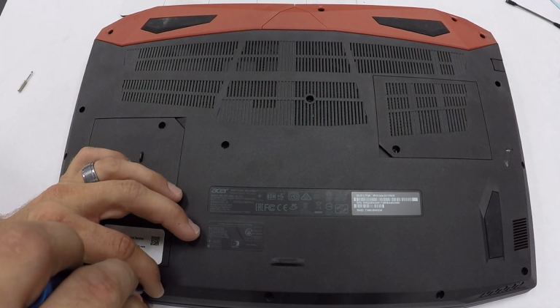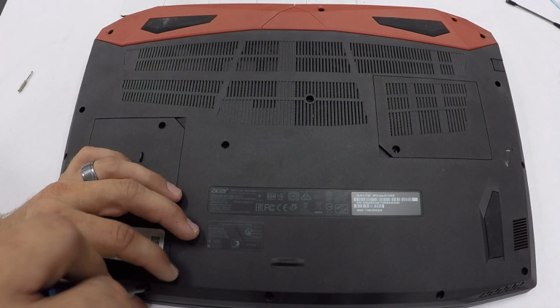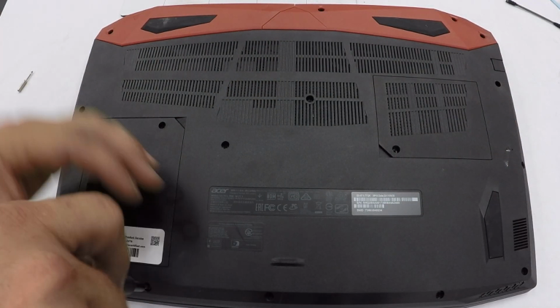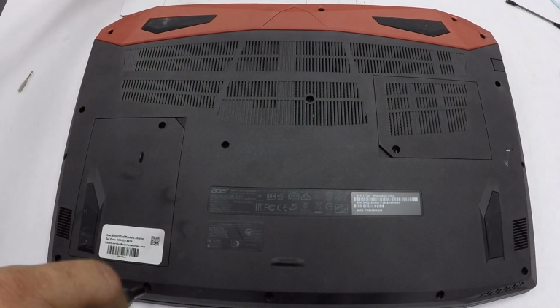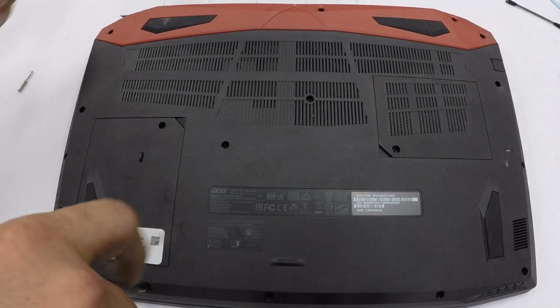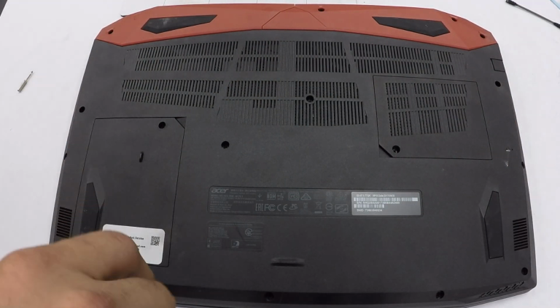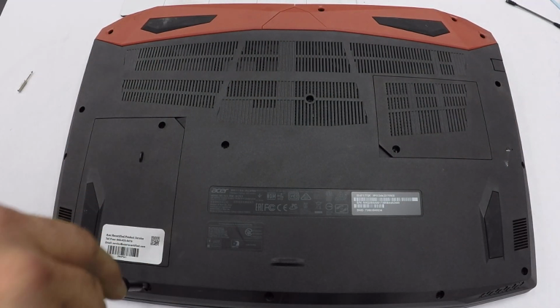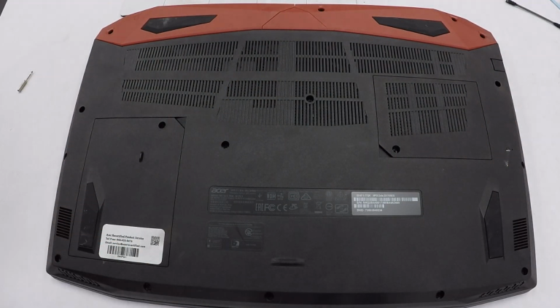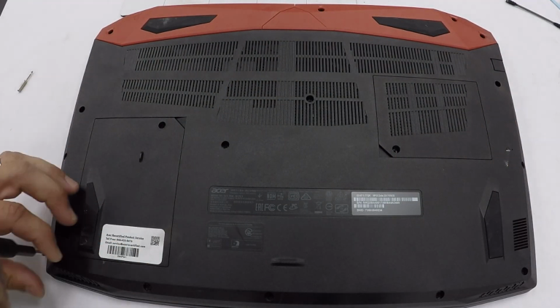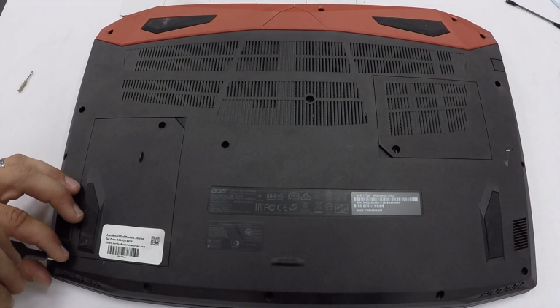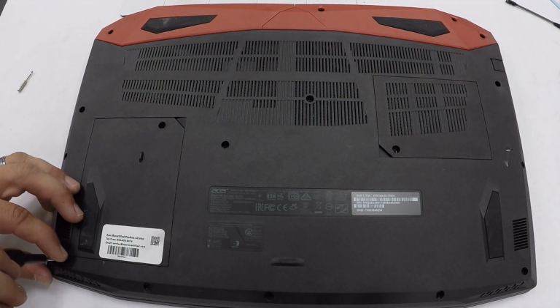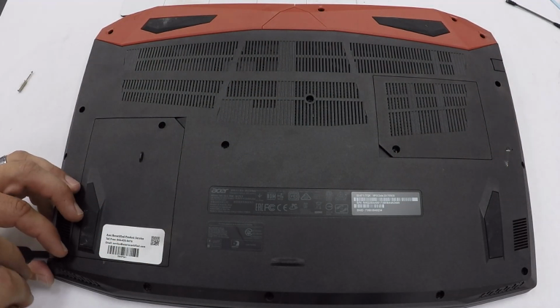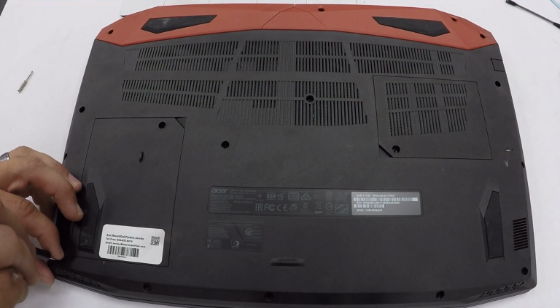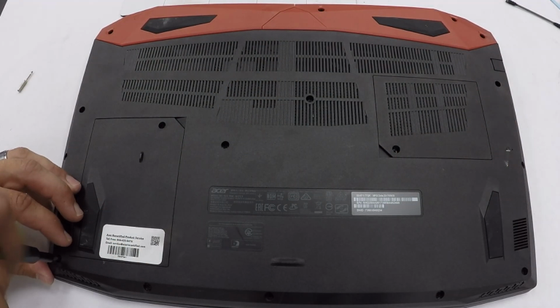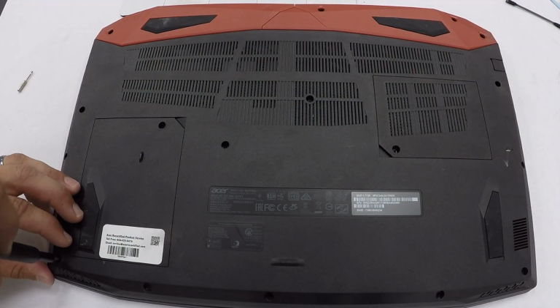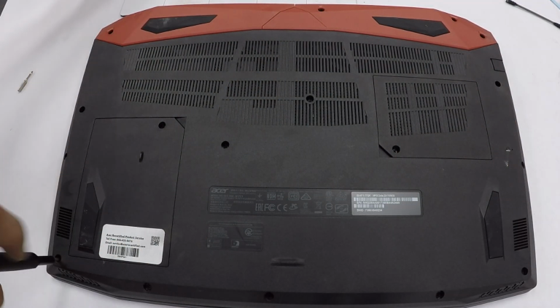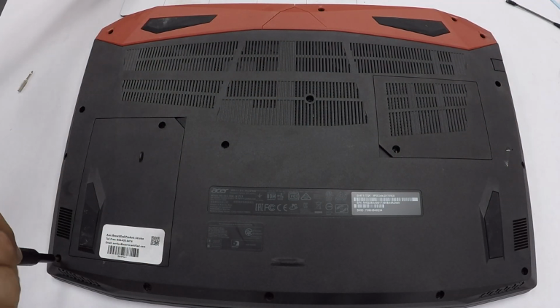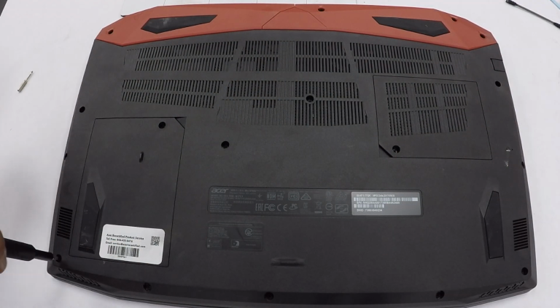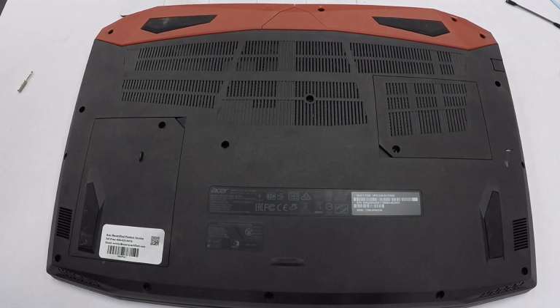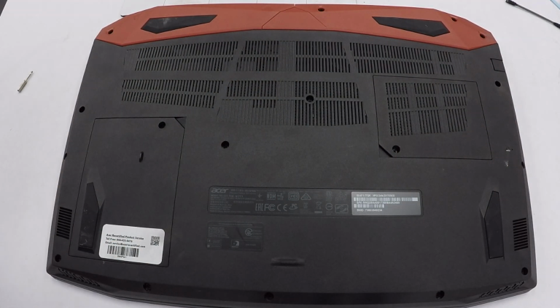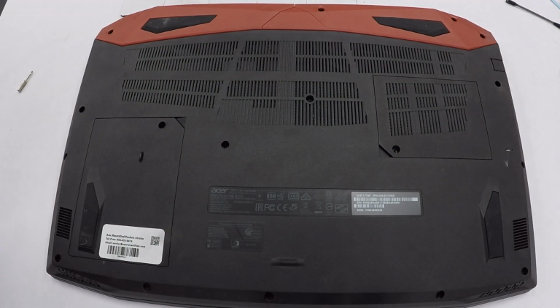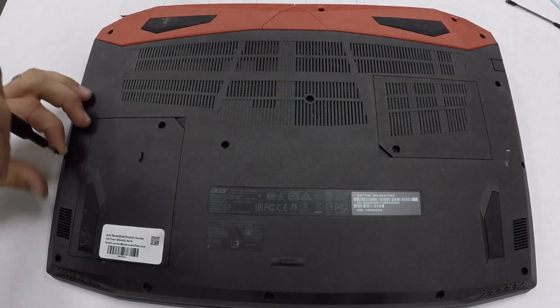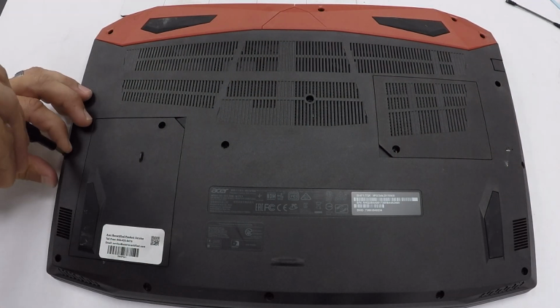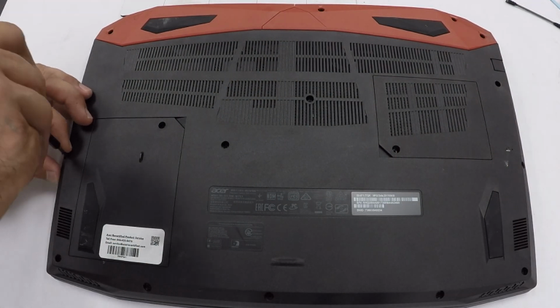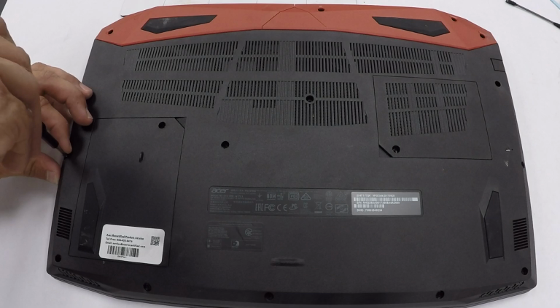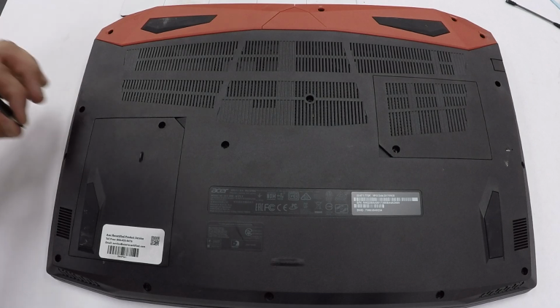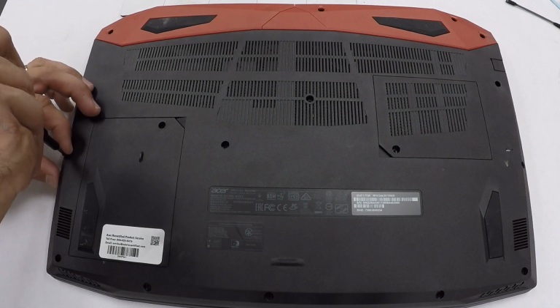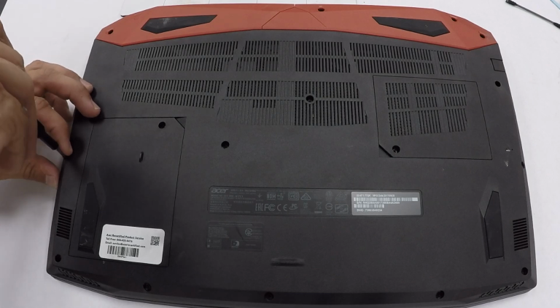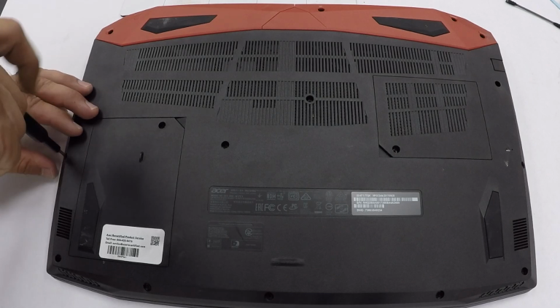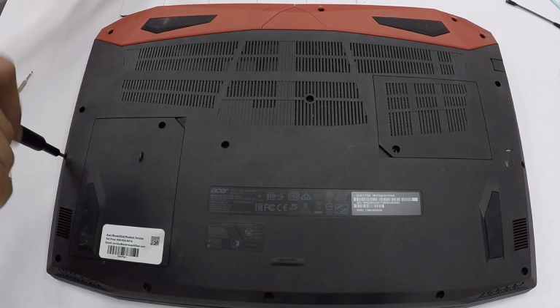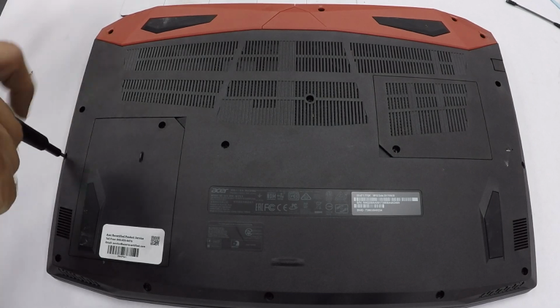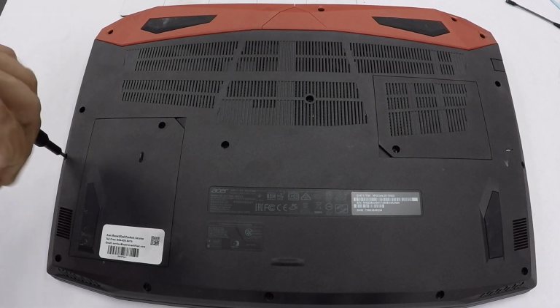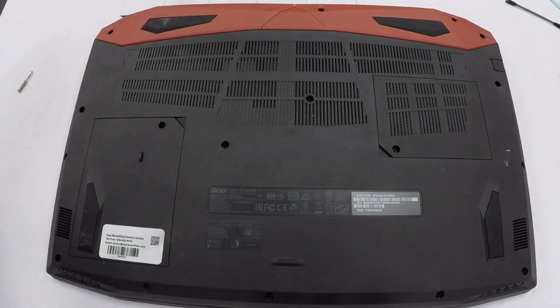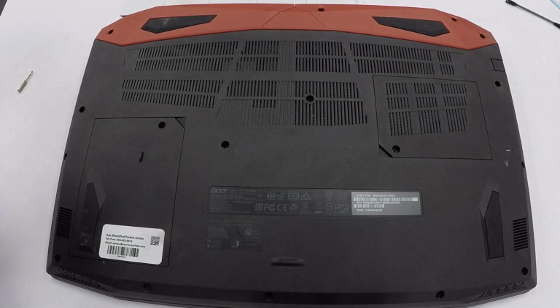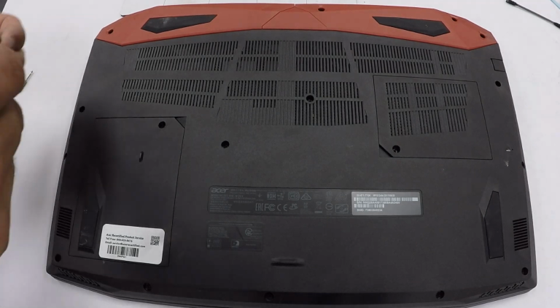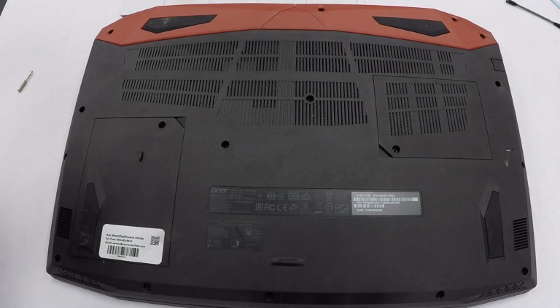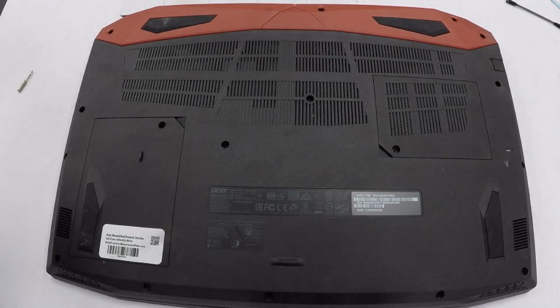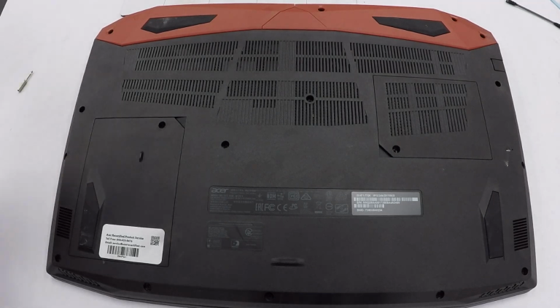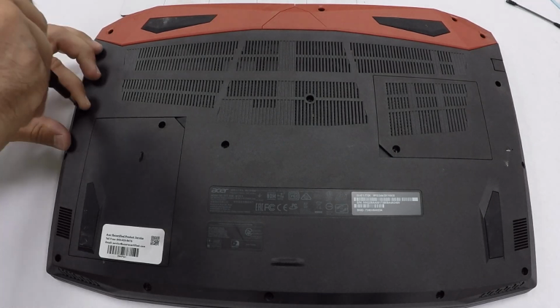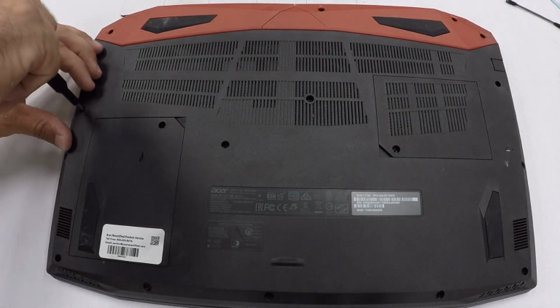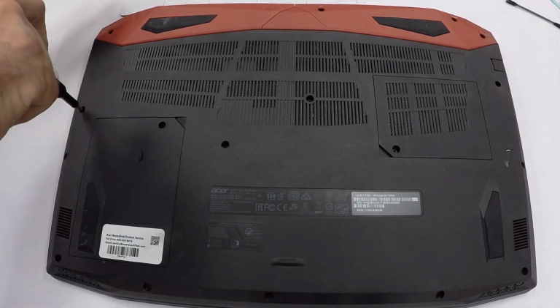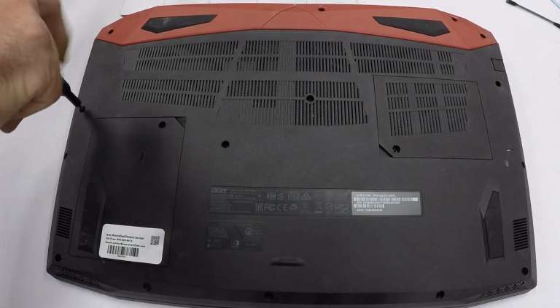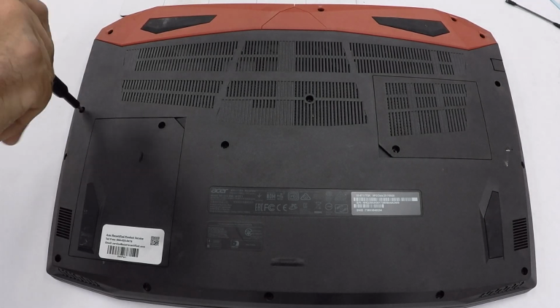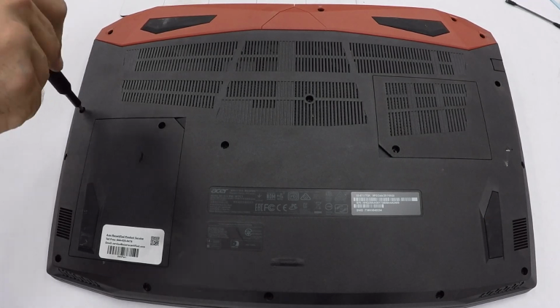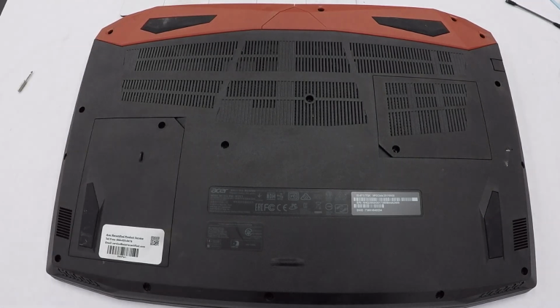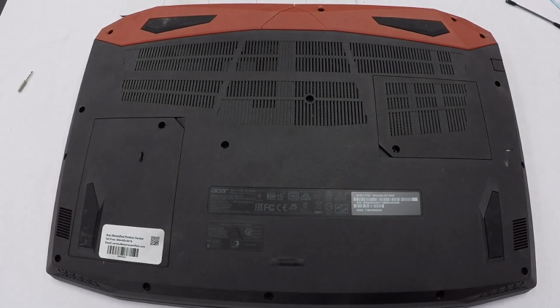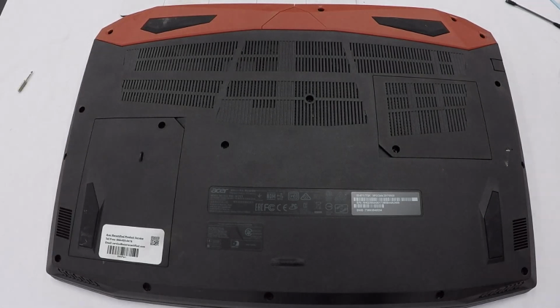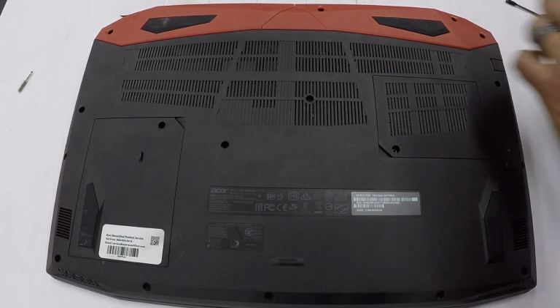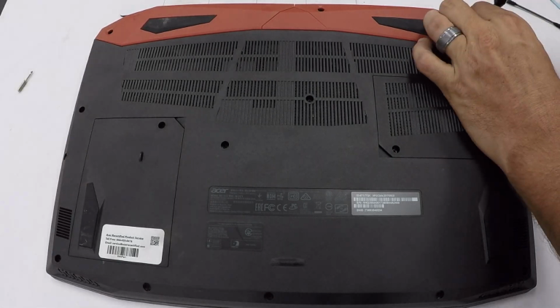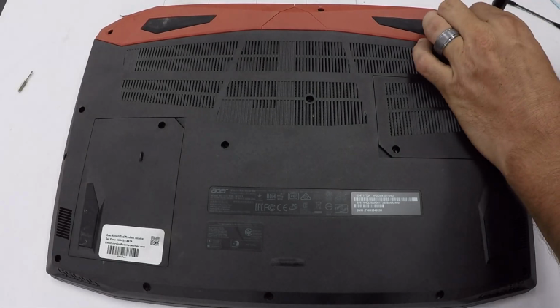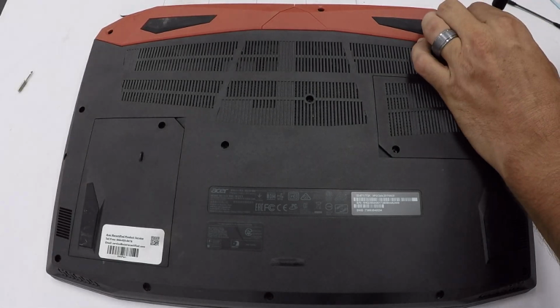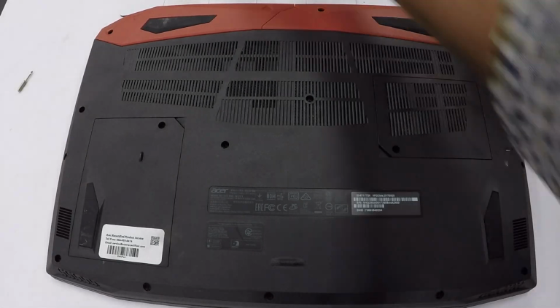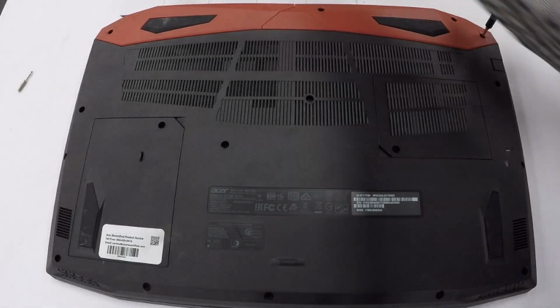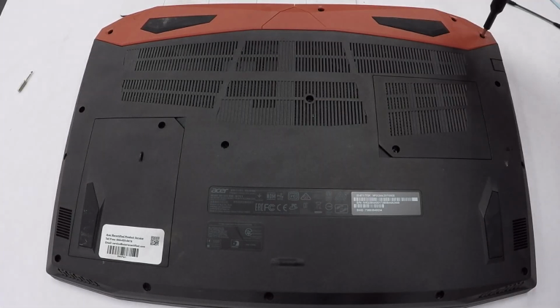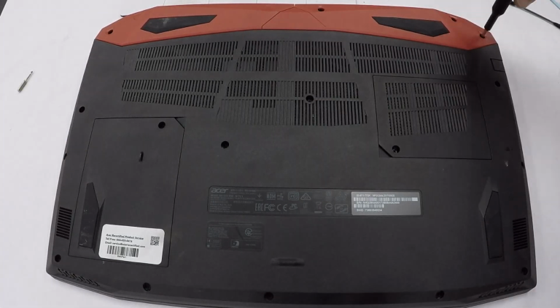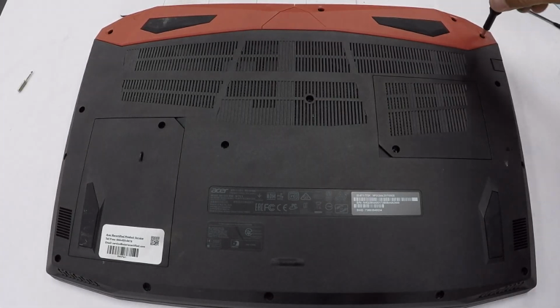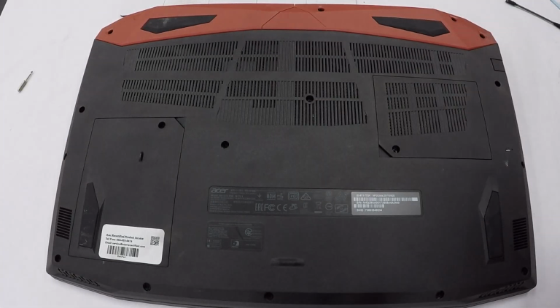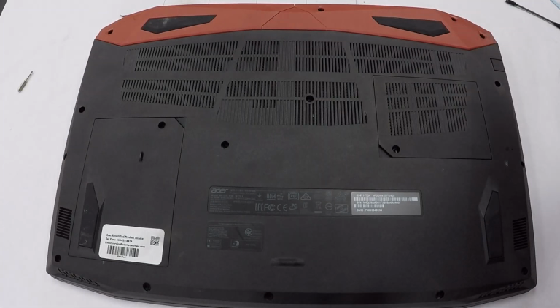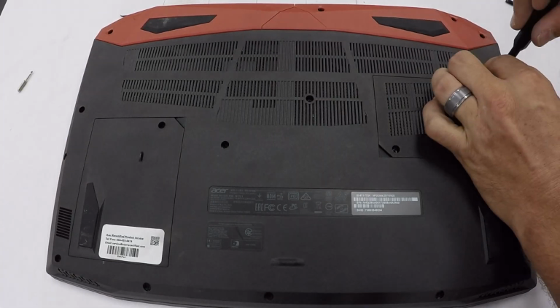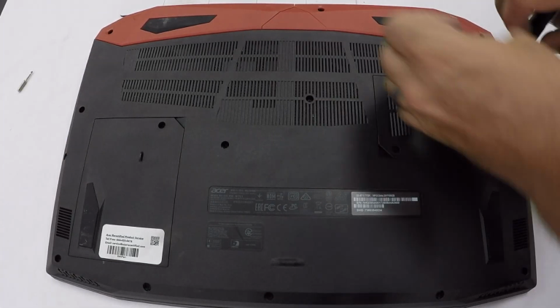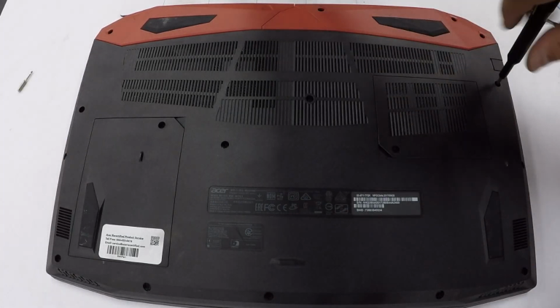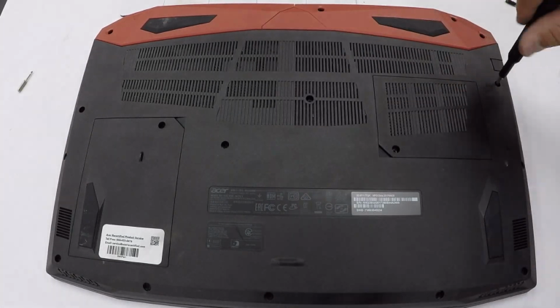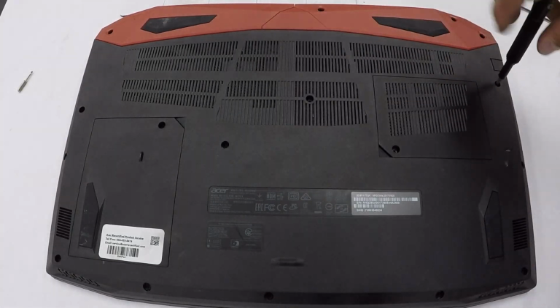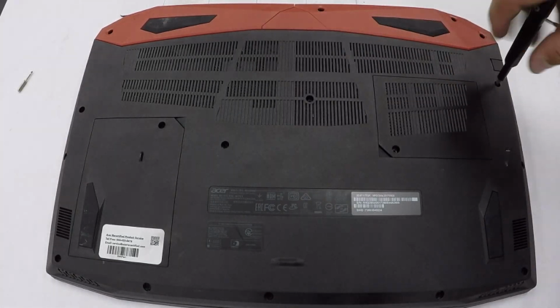If everything checks out, go ahead and screw all the screws back in and you should be good to go with a very powerful laptop.